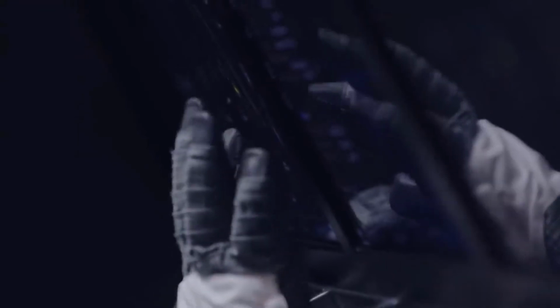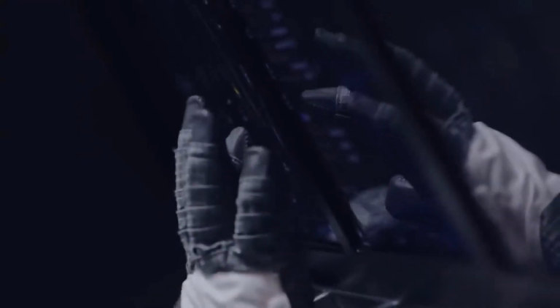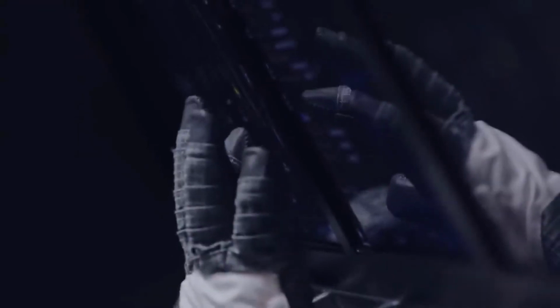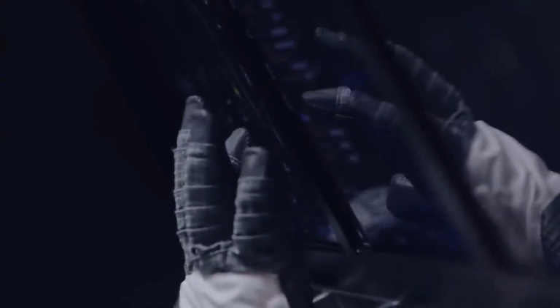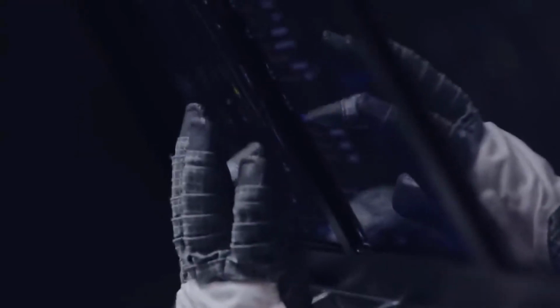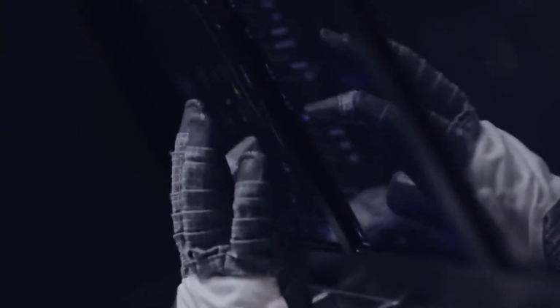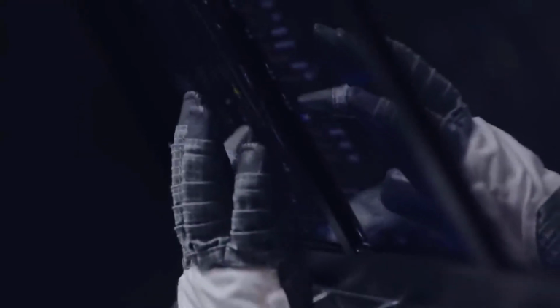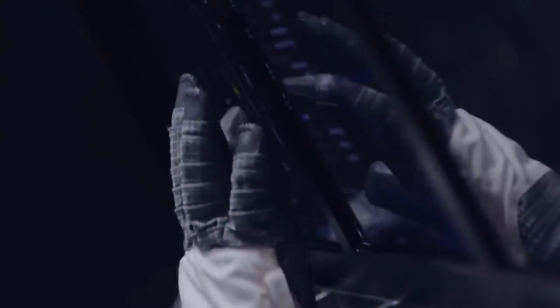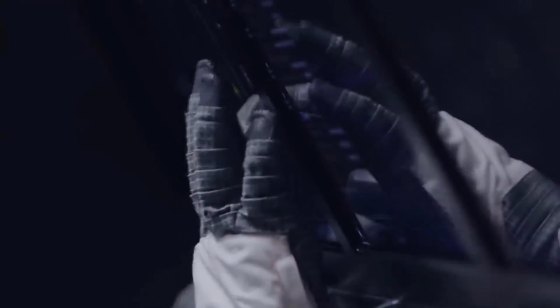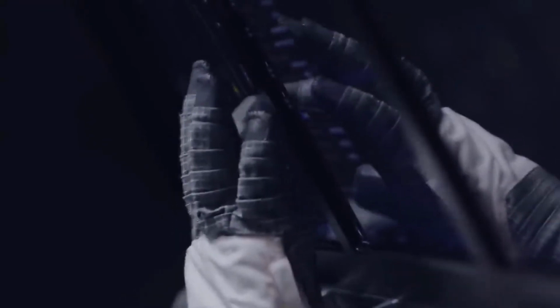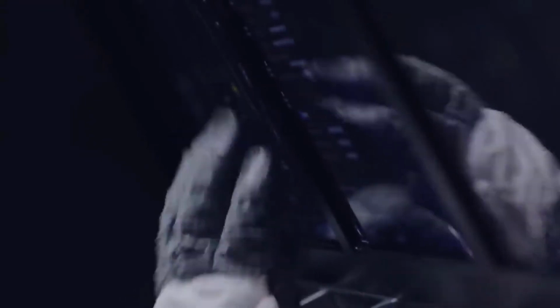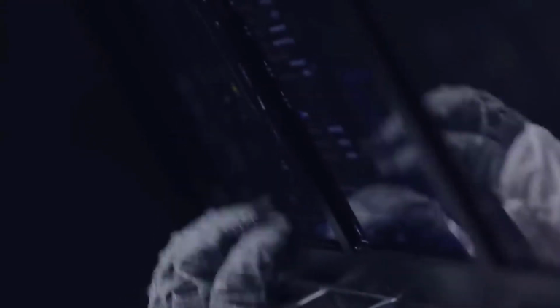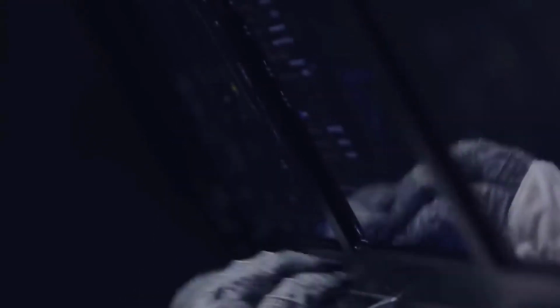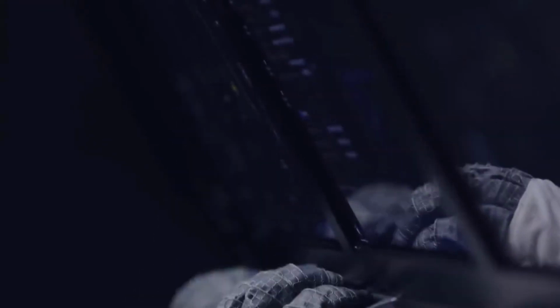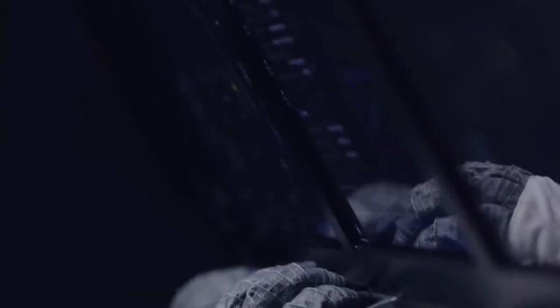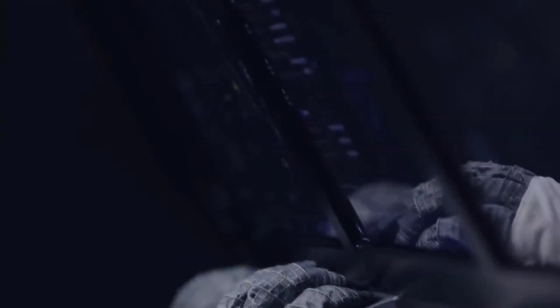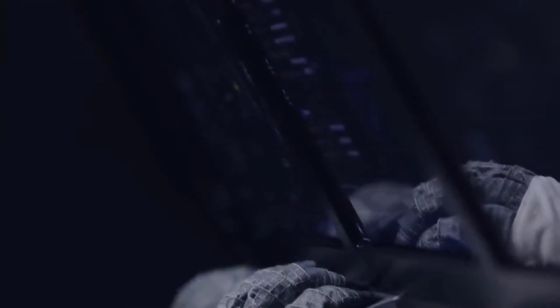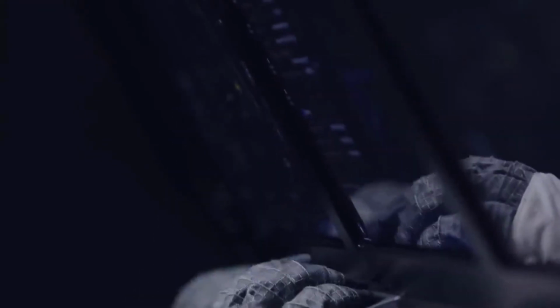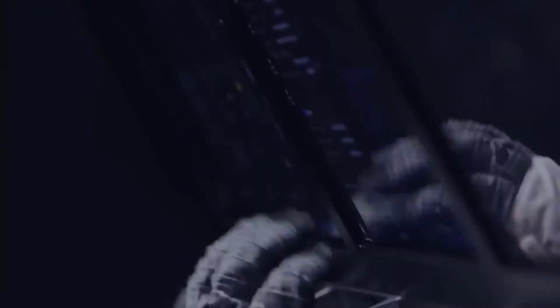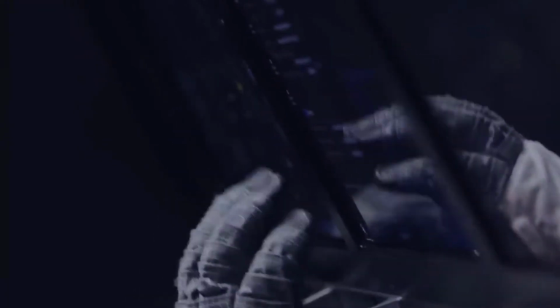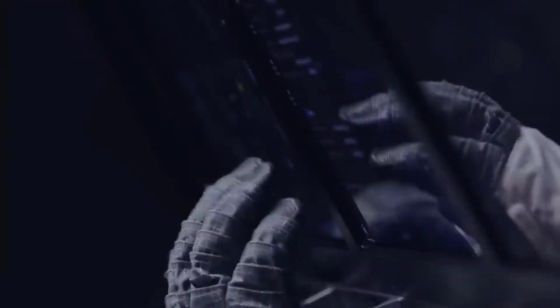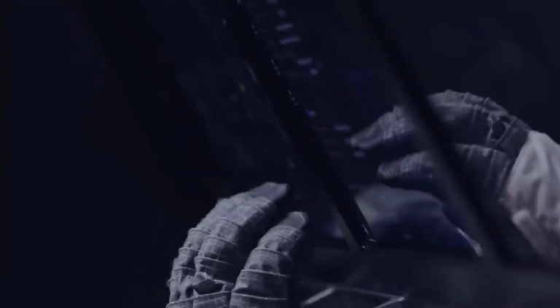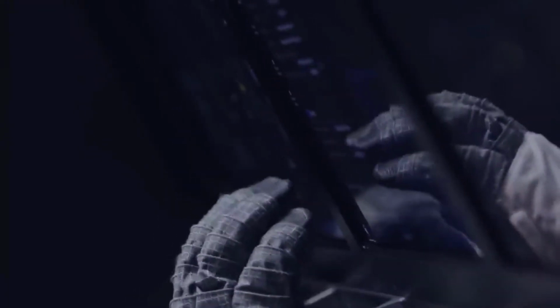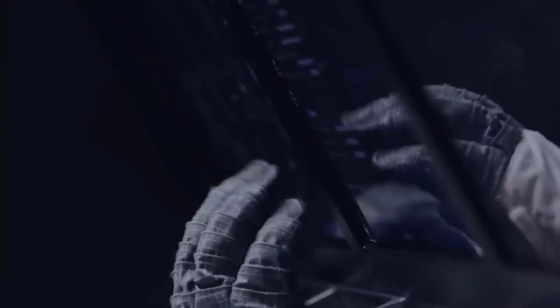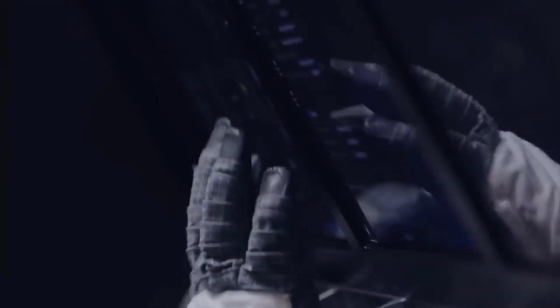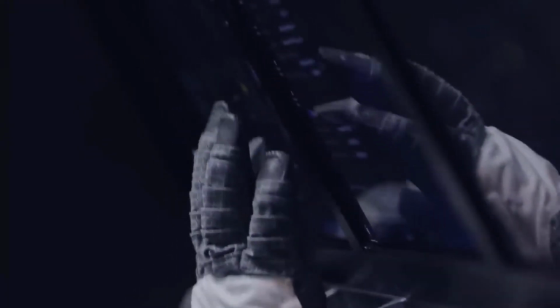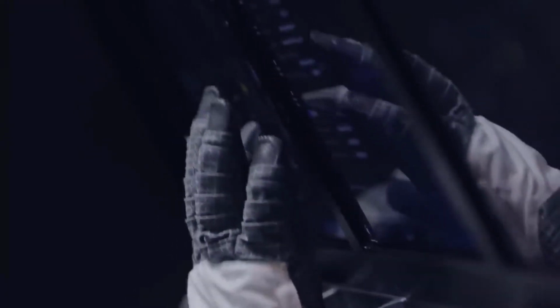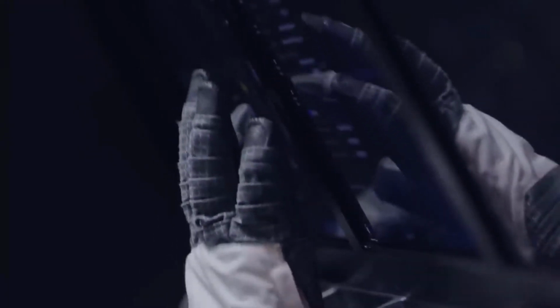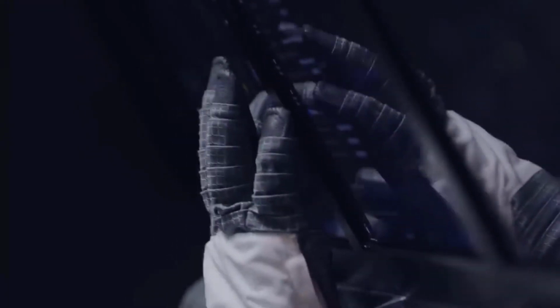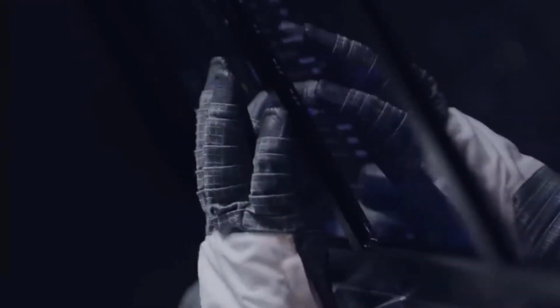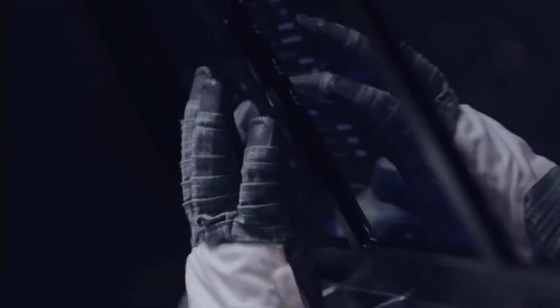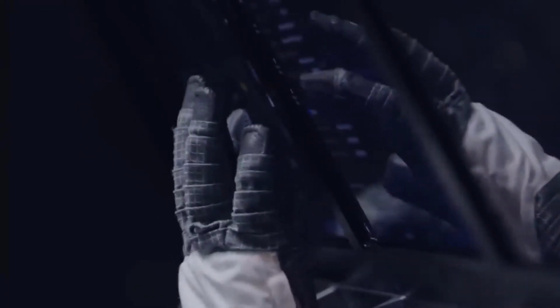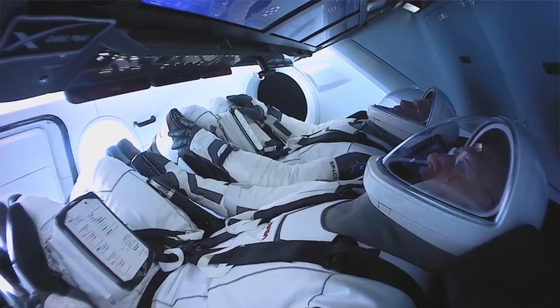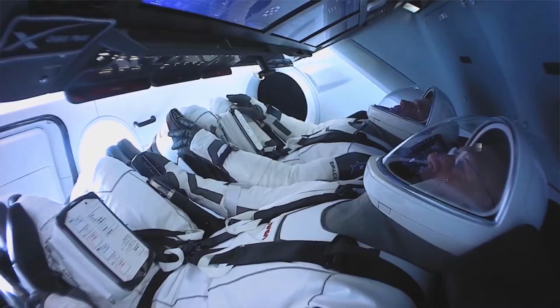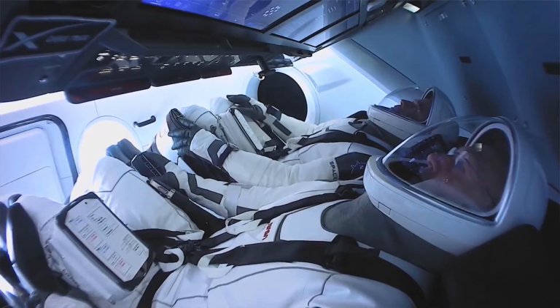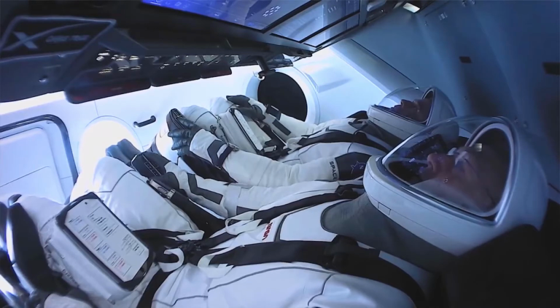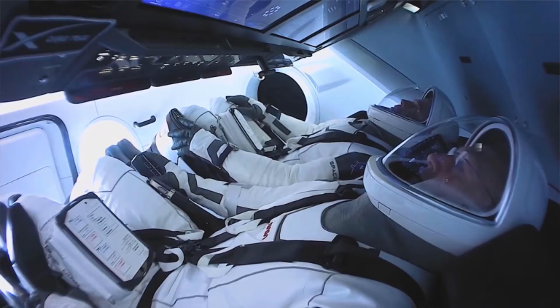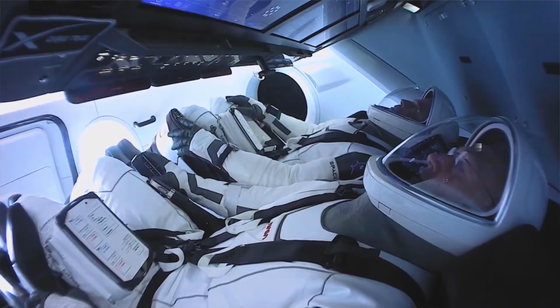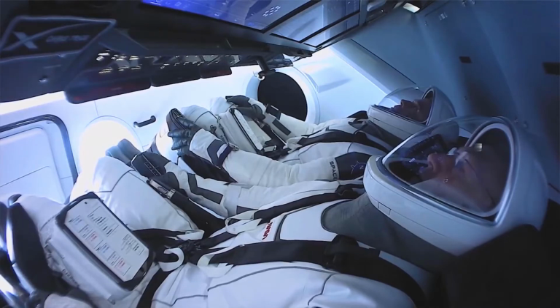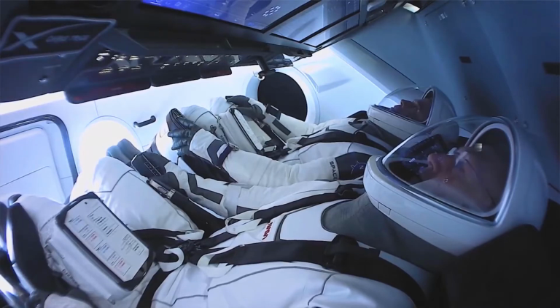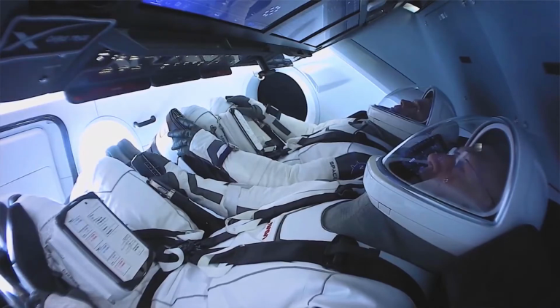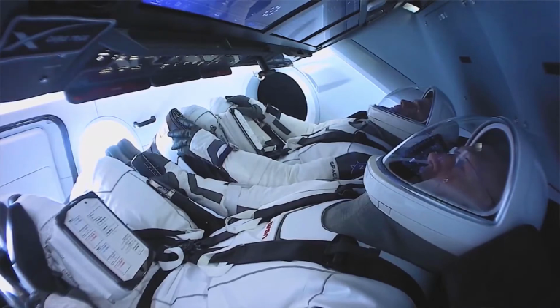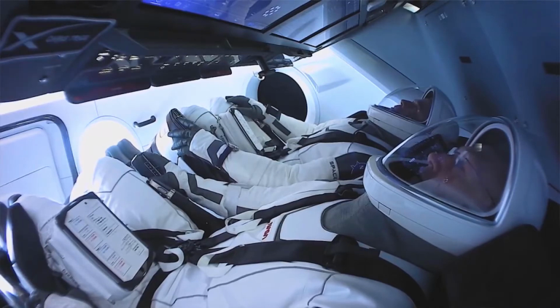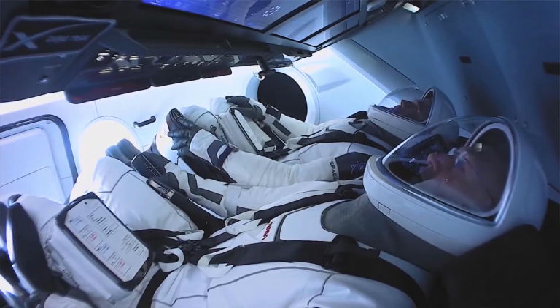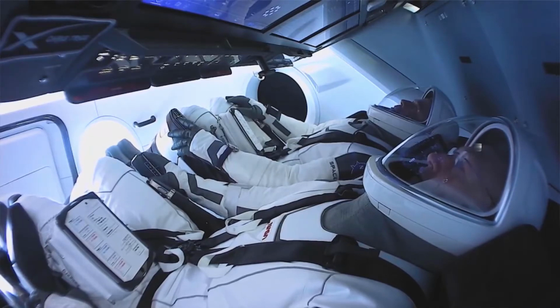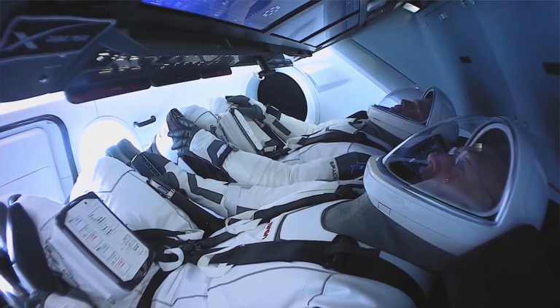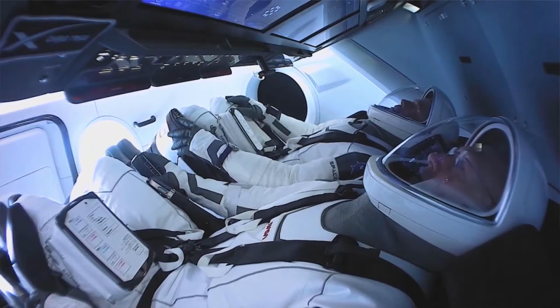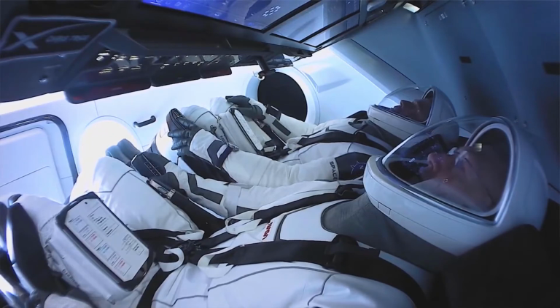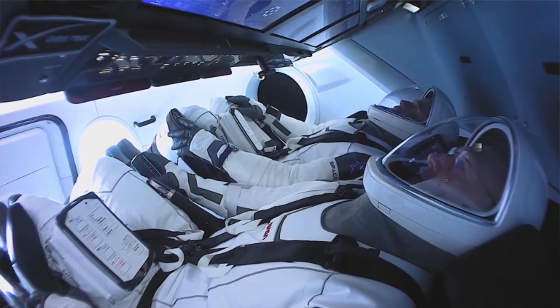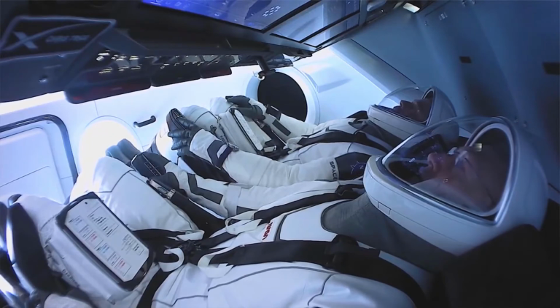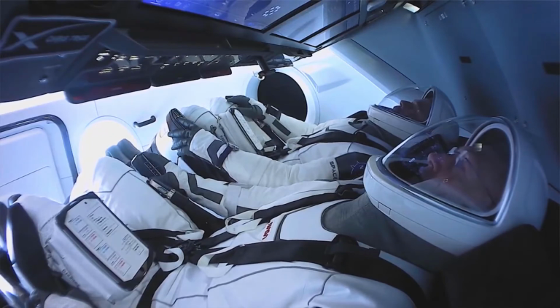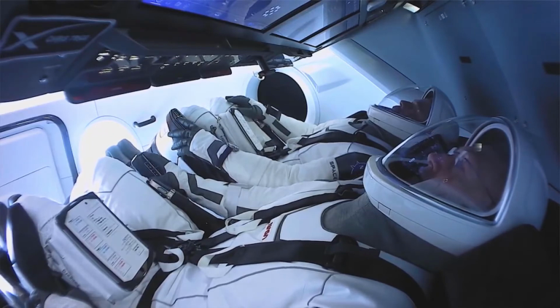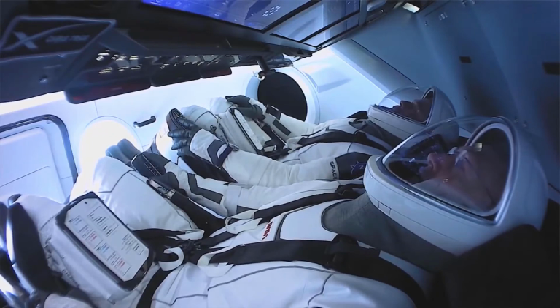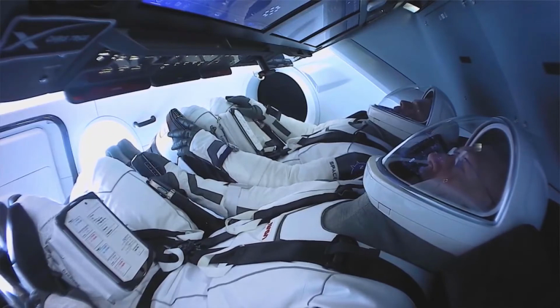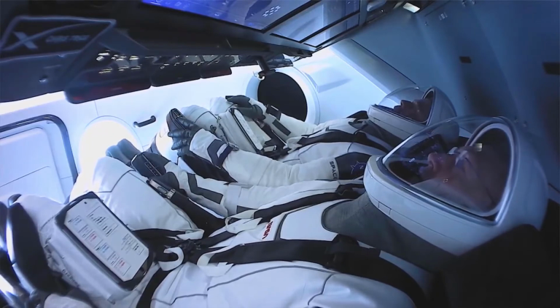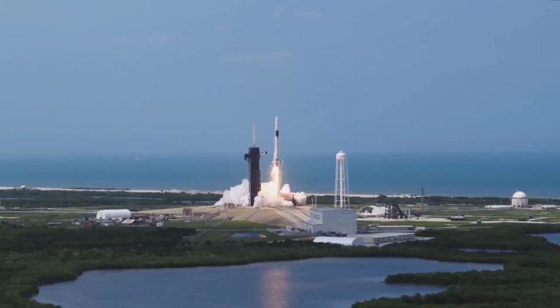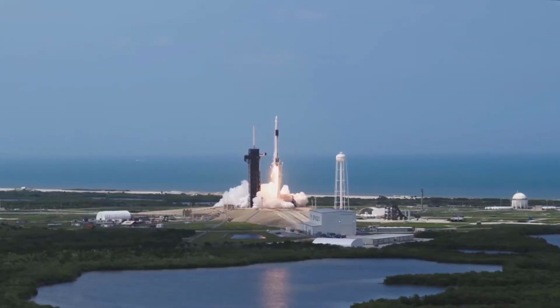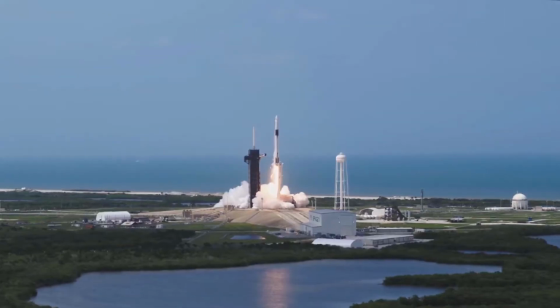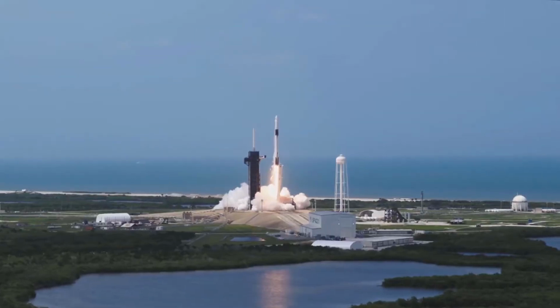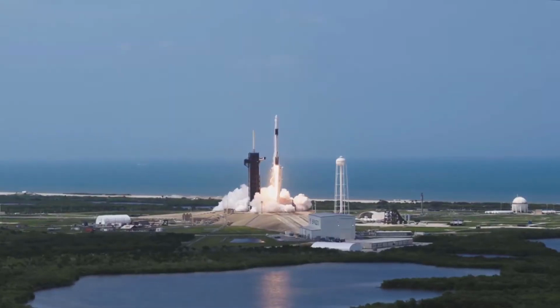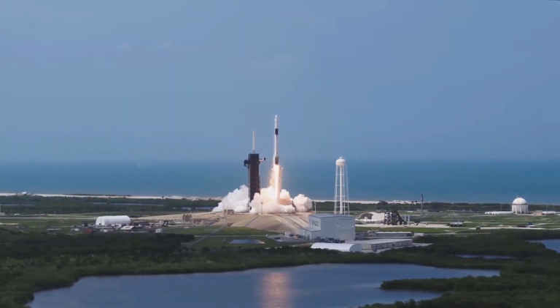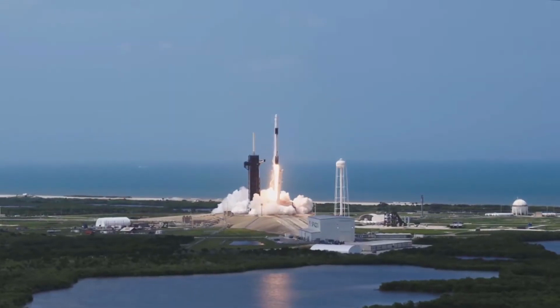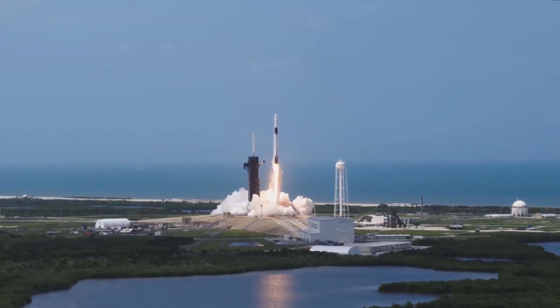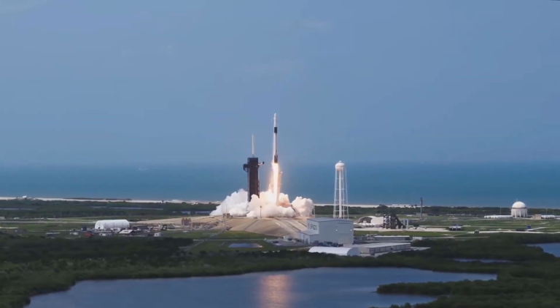We had to design the gloves so that they would work with the touchscreen, so that the crew could use the touchscreen while they were in their suit.